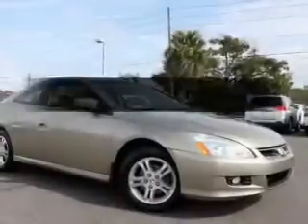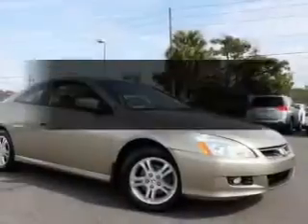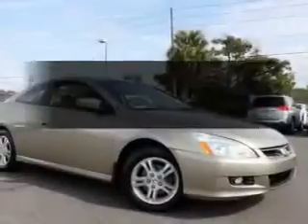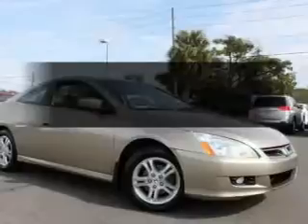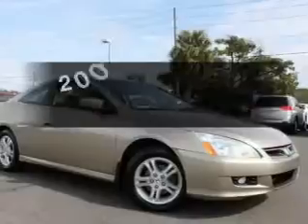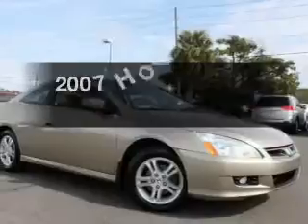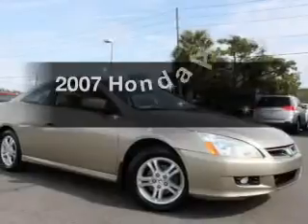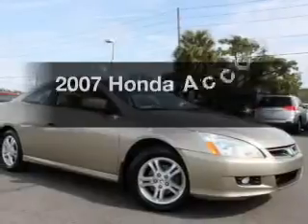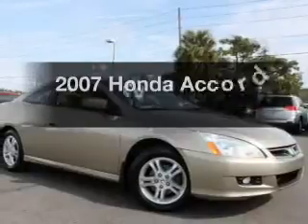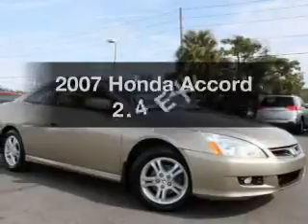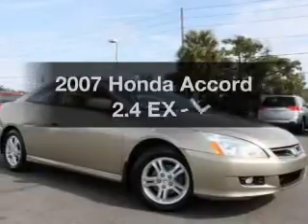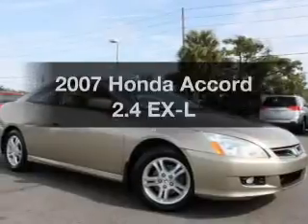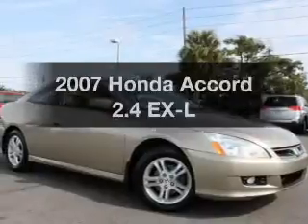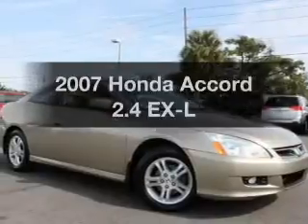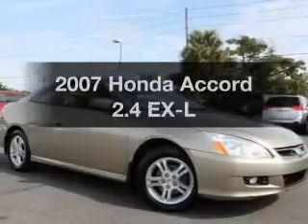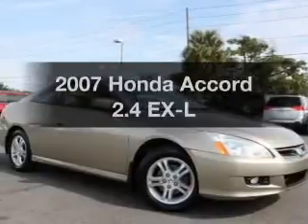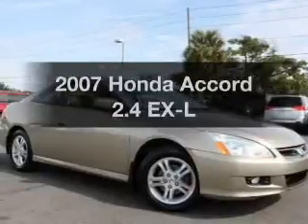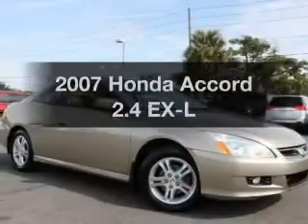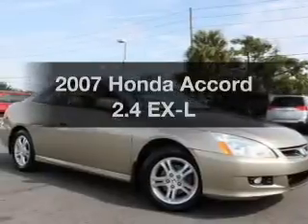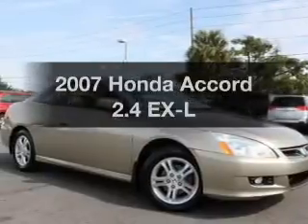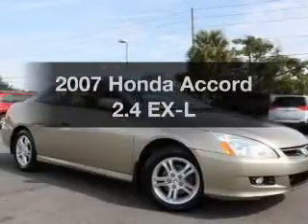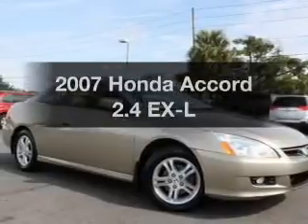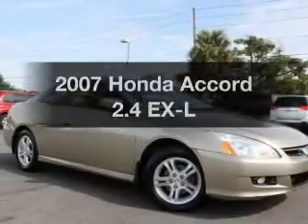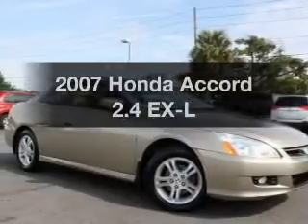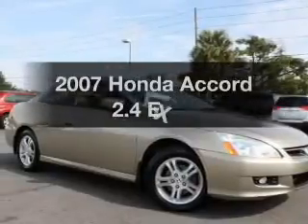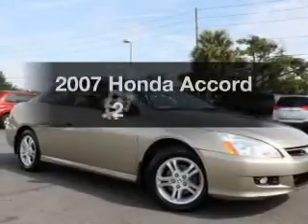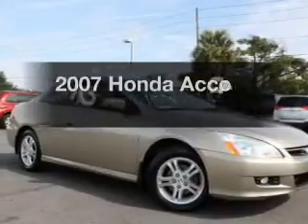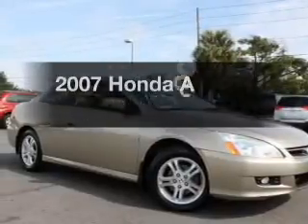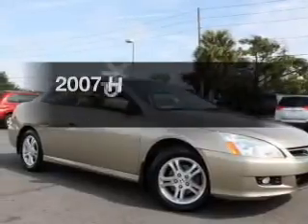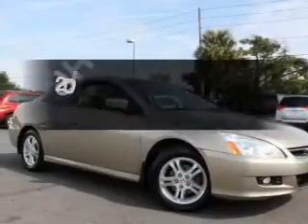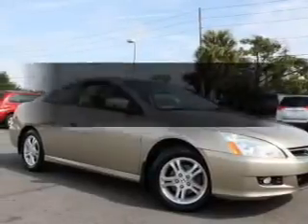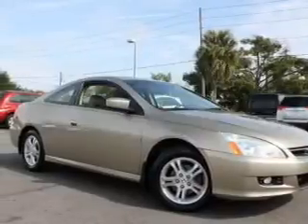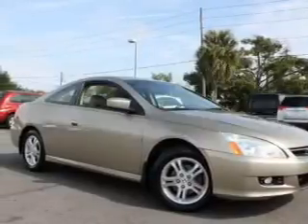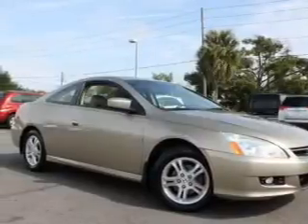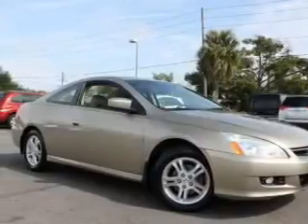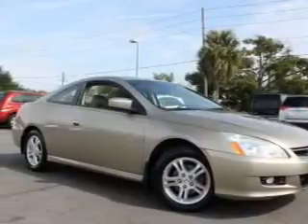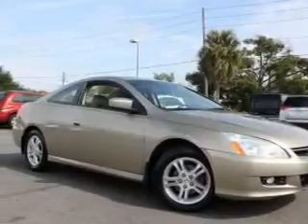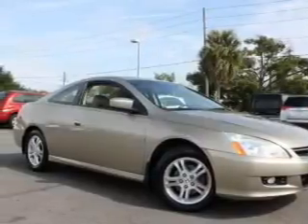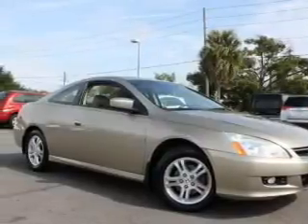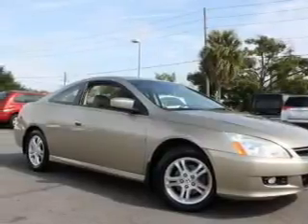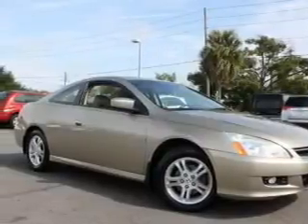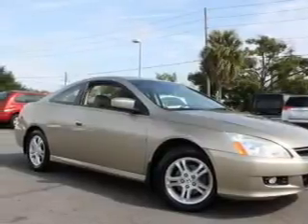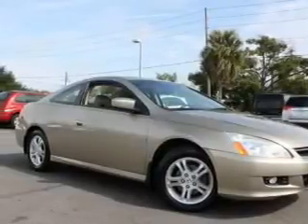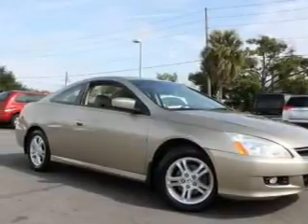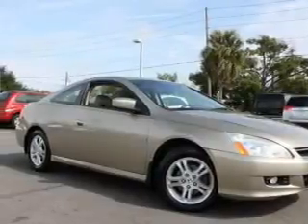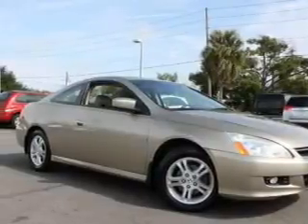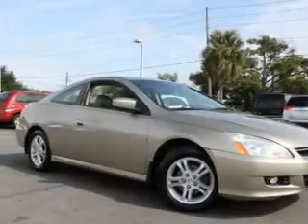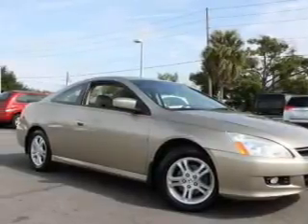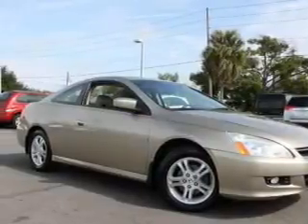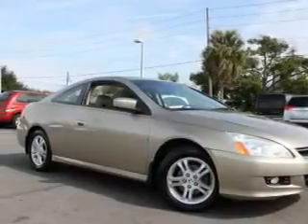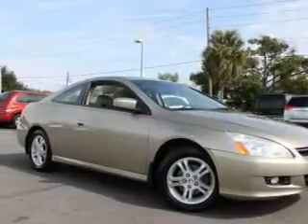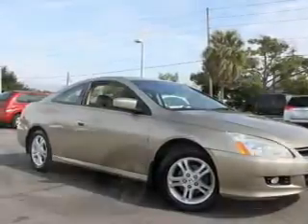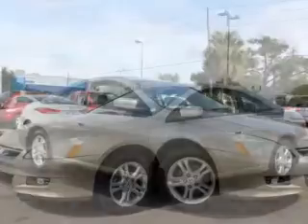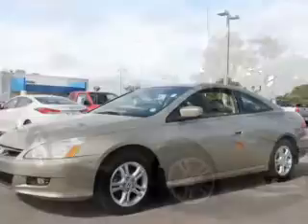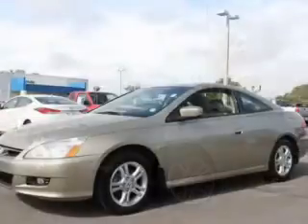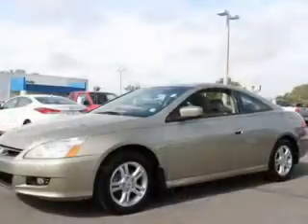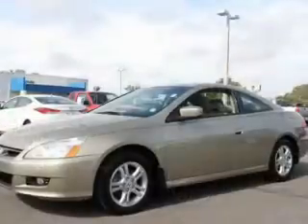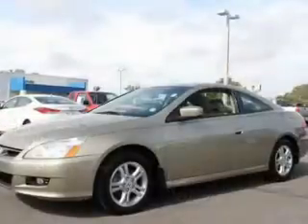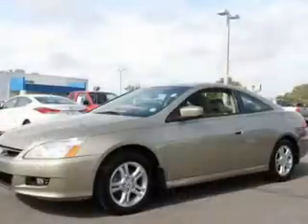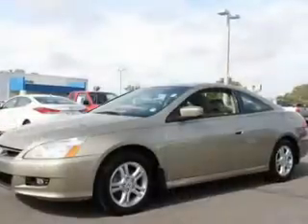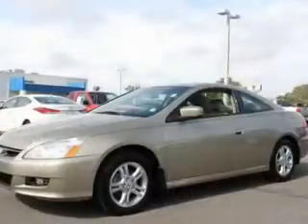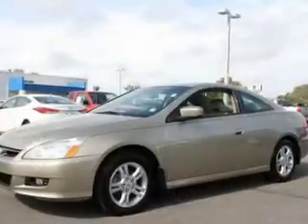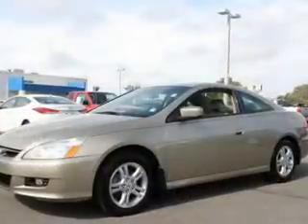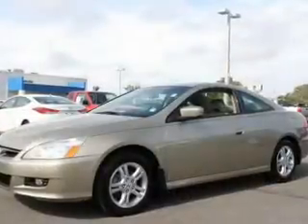Get noticed in this 2007 Honda Accord. If you're looking for a first-rate auto, this one could be yours today.